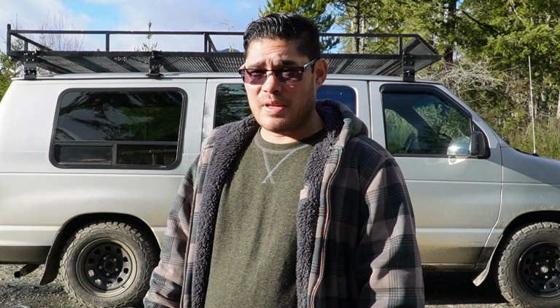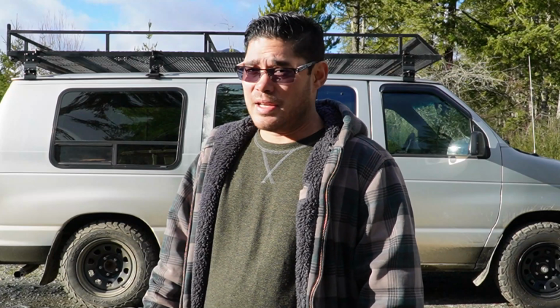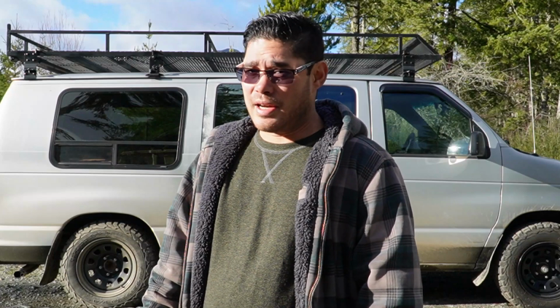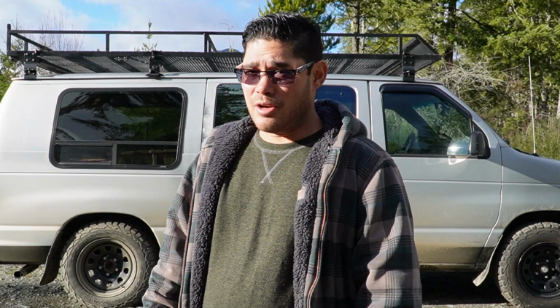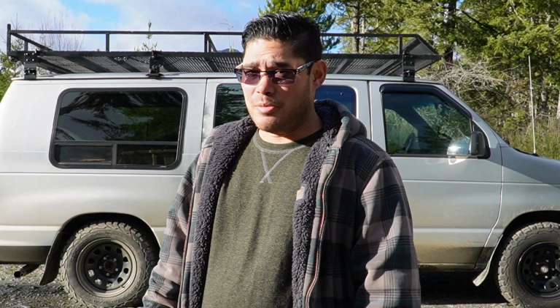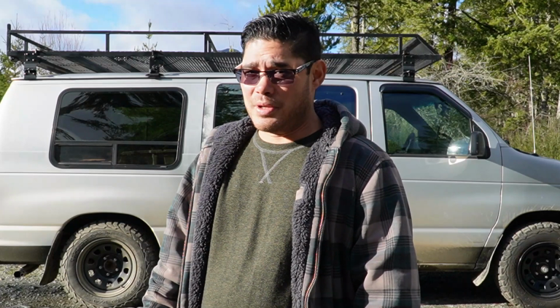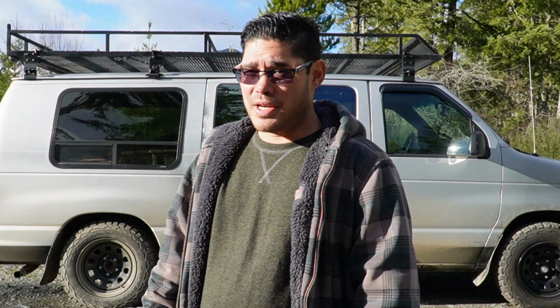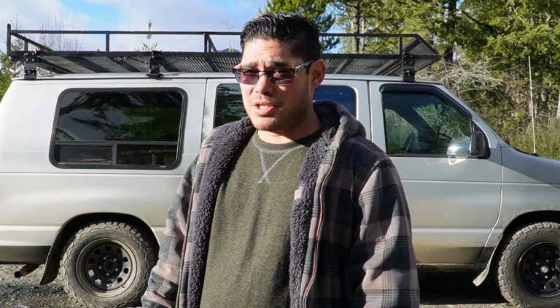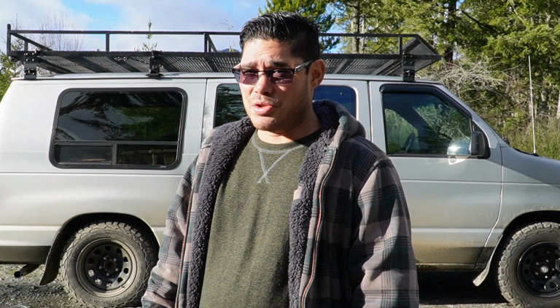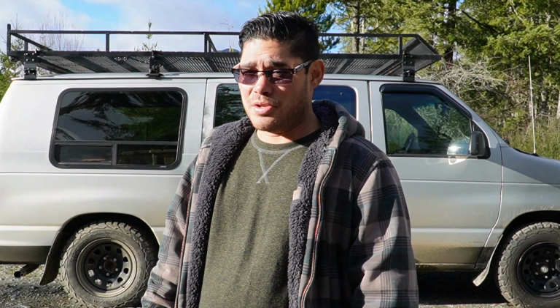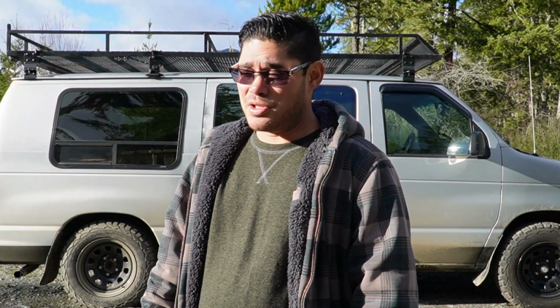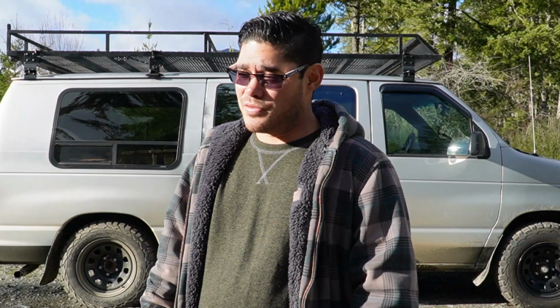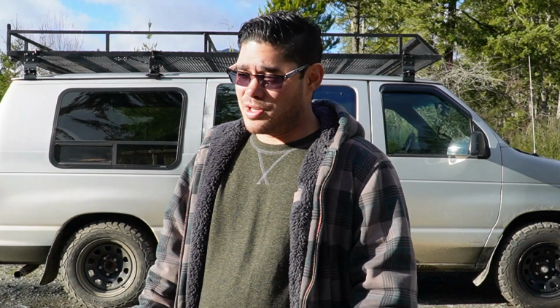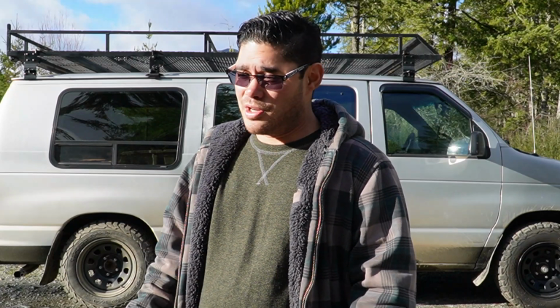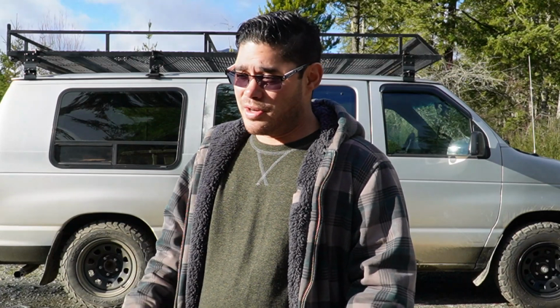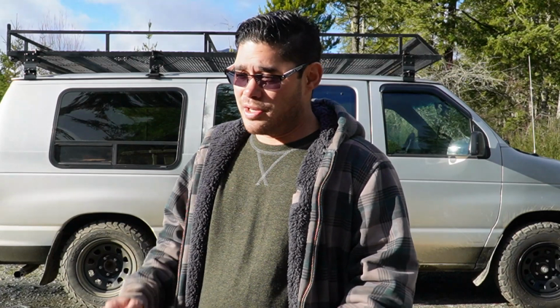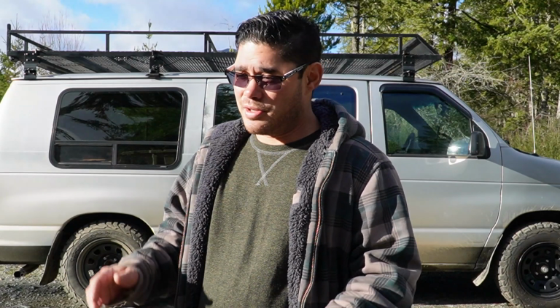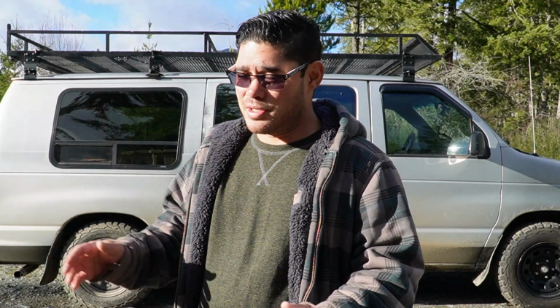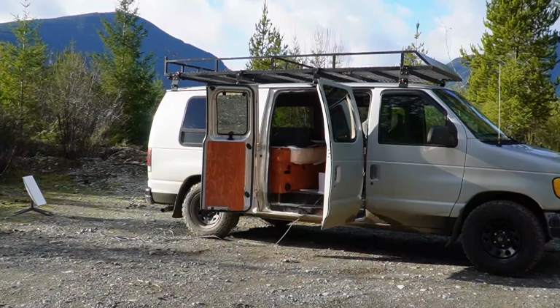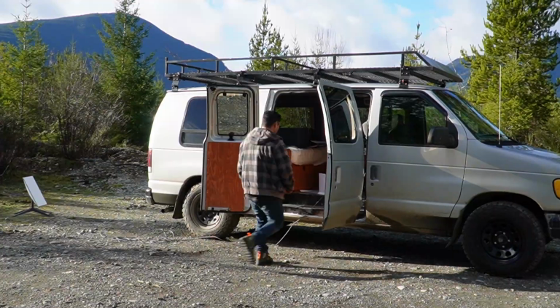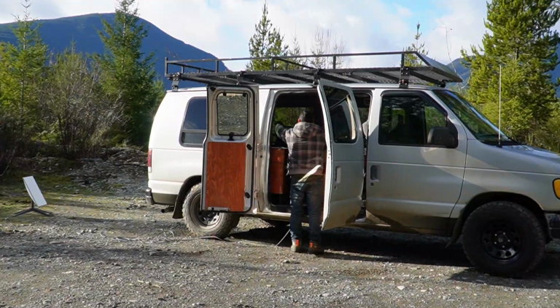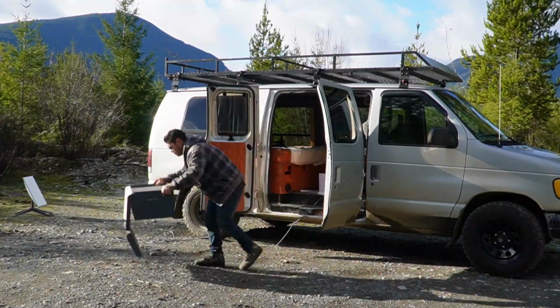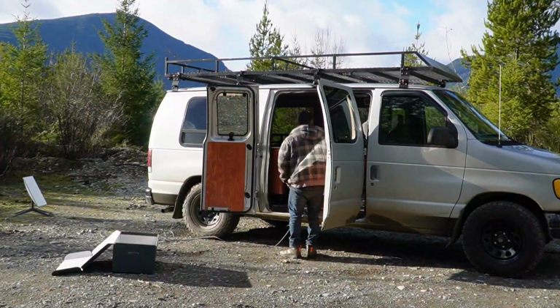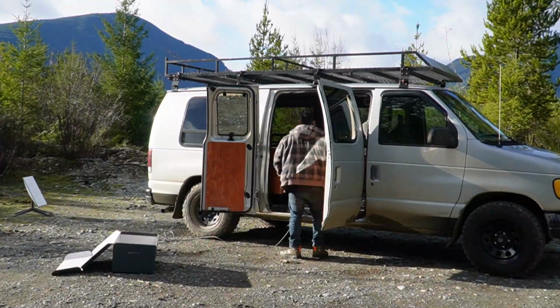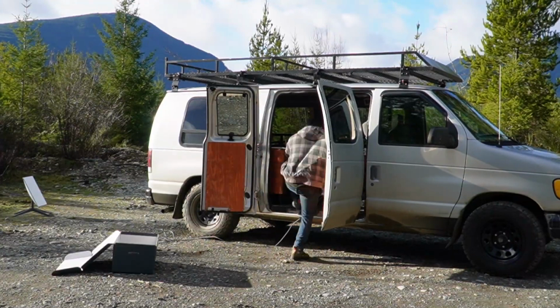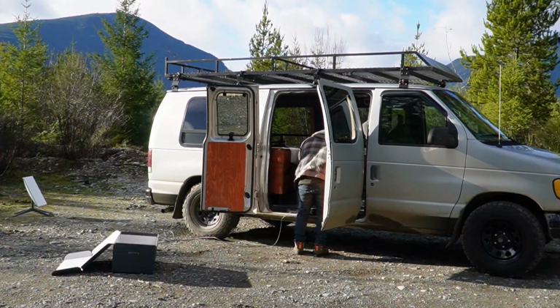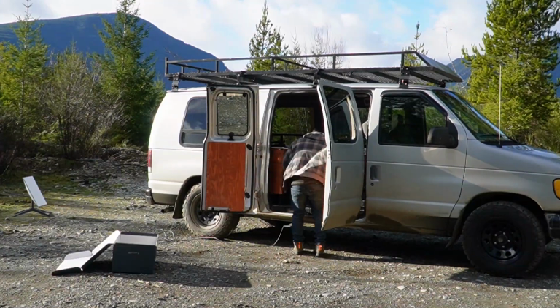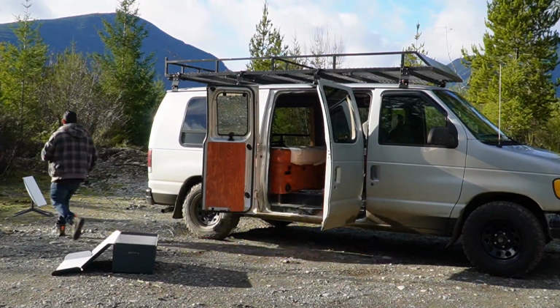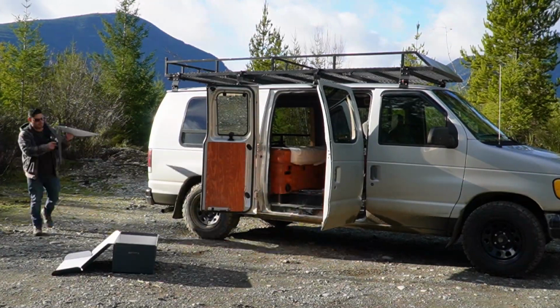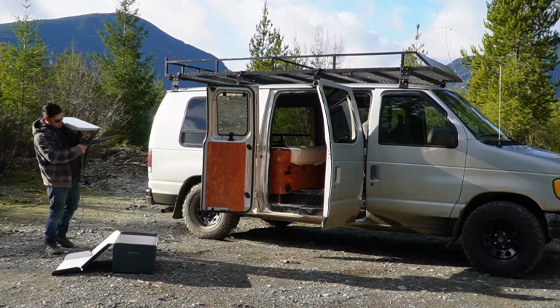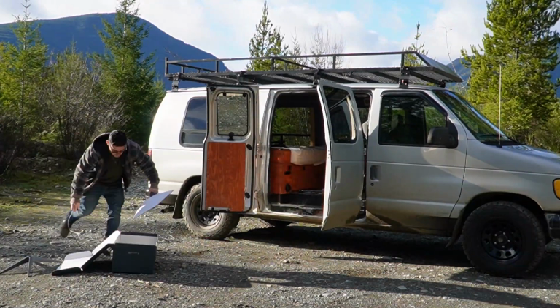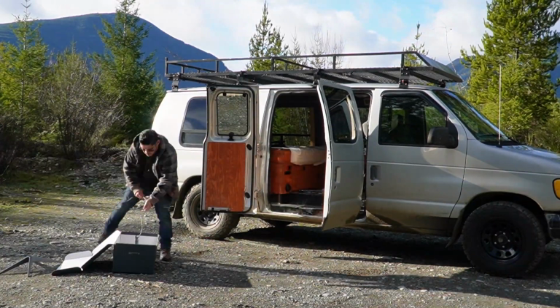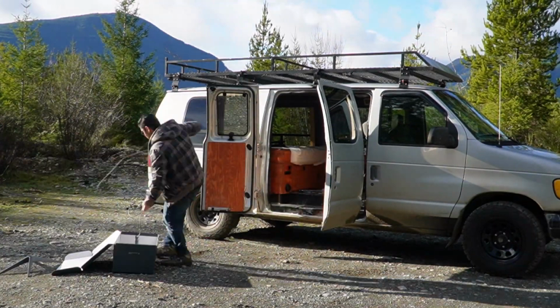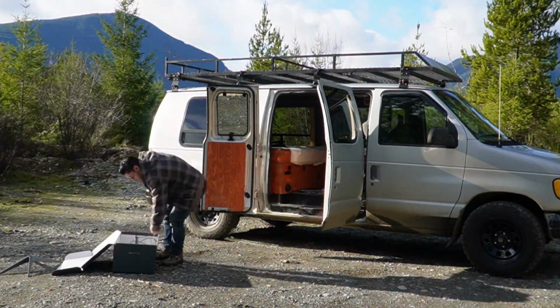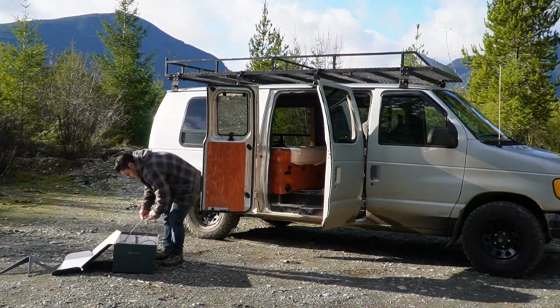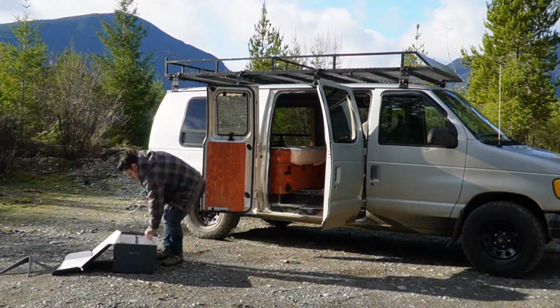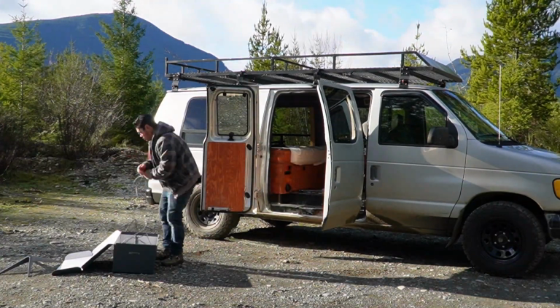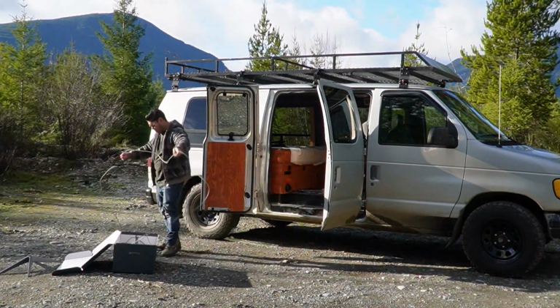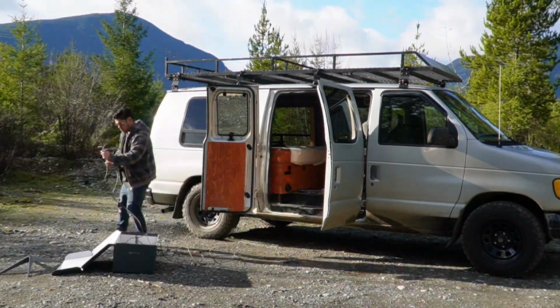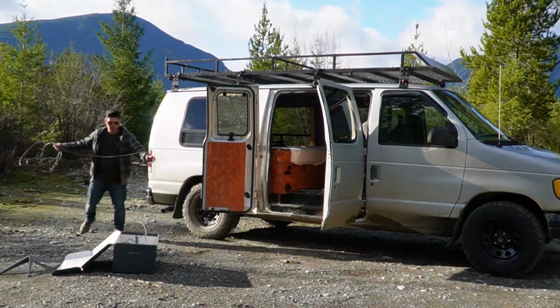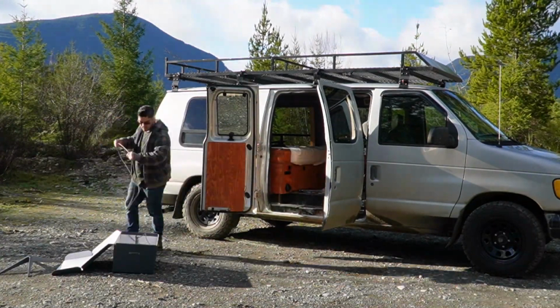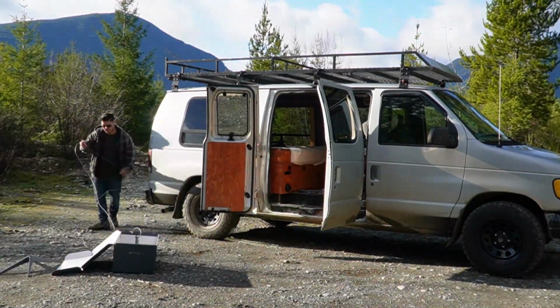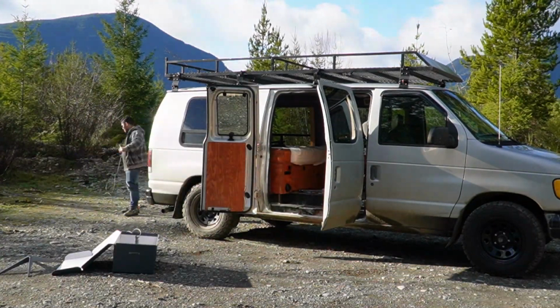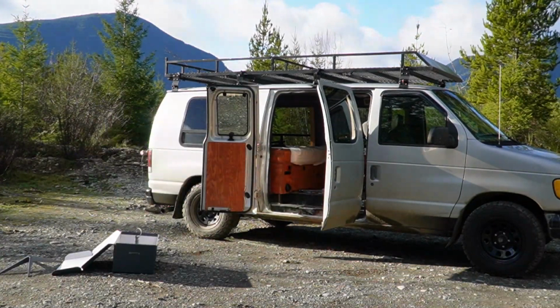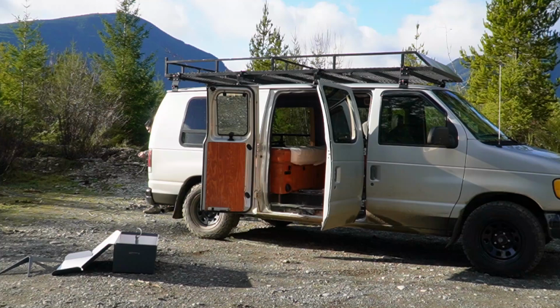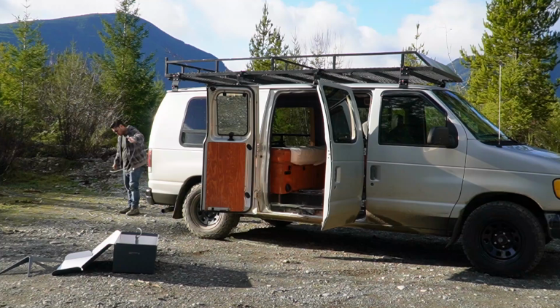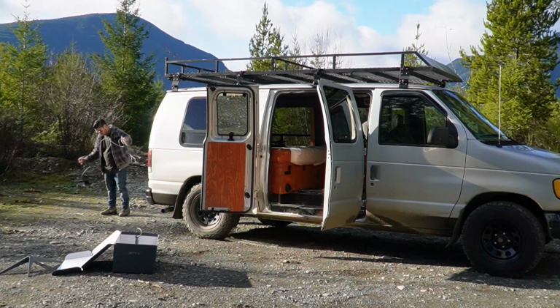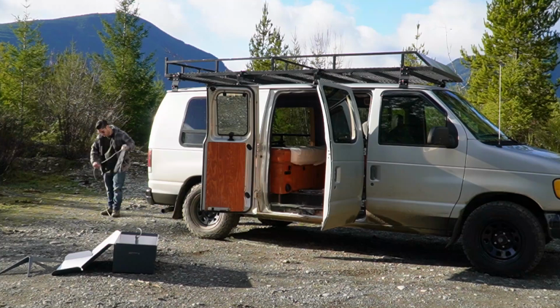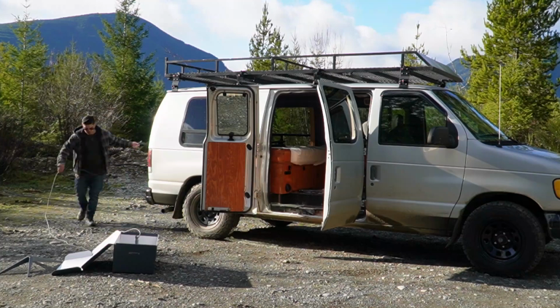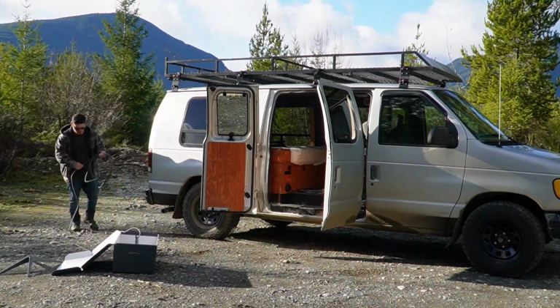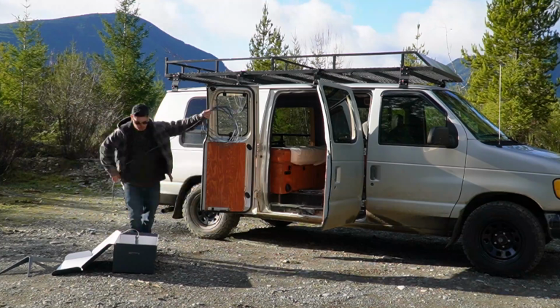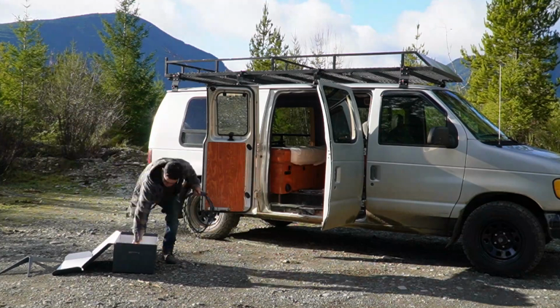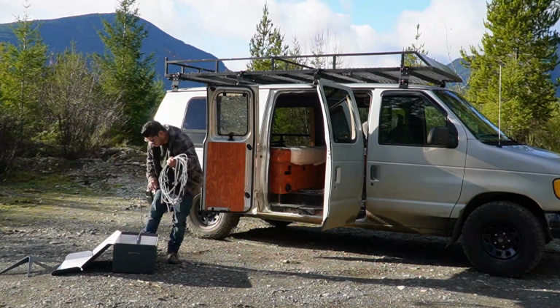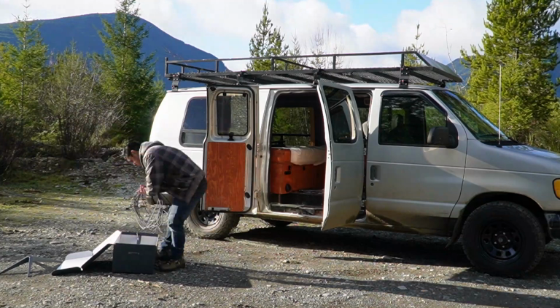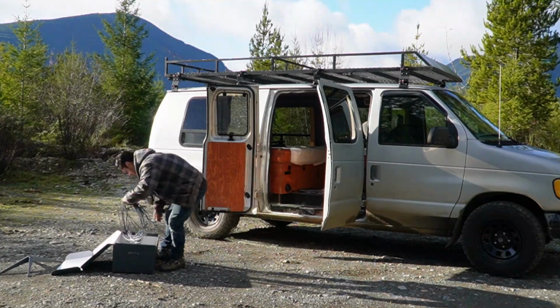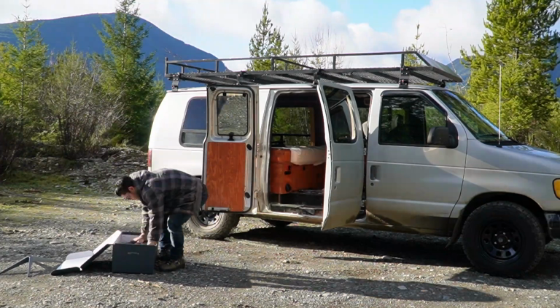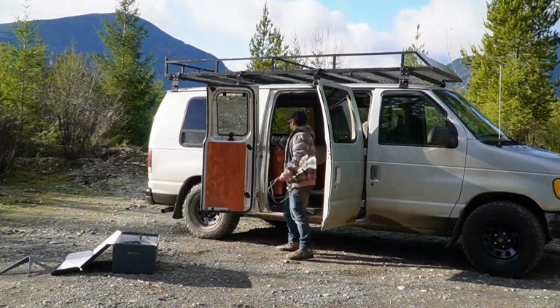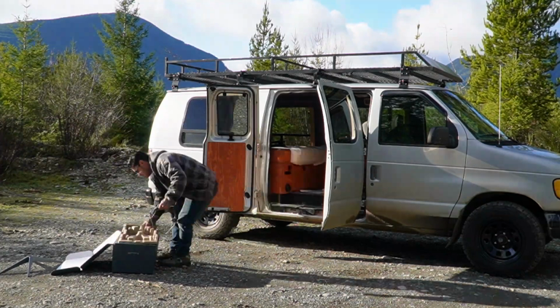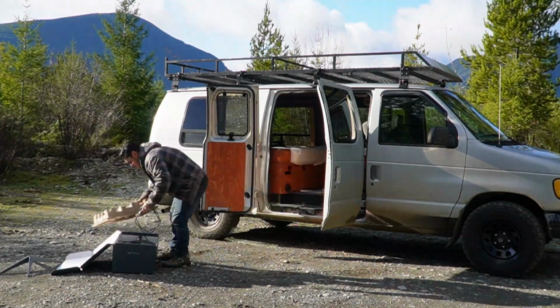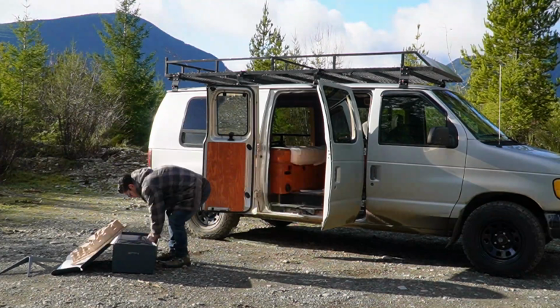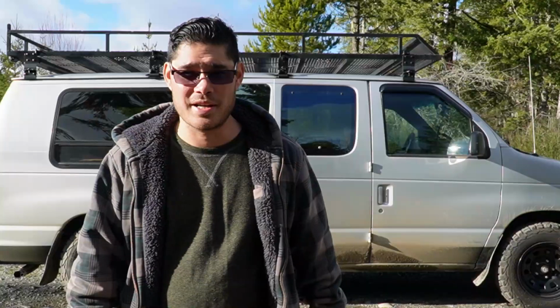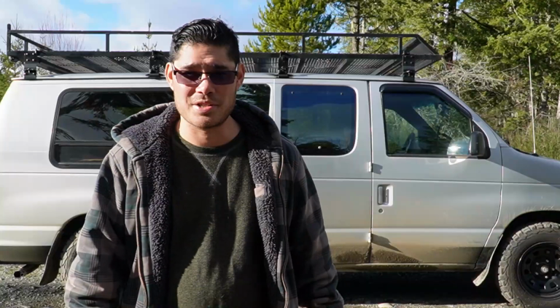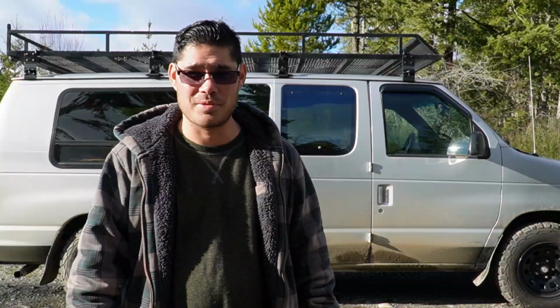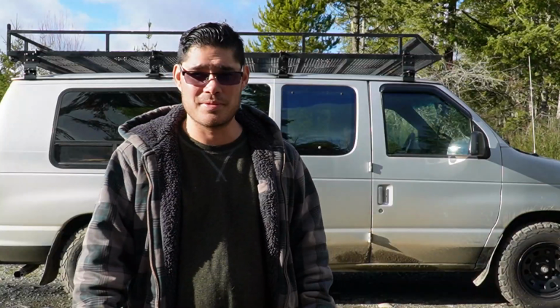I hope you guys enjoyed this tutorial on how to set up and use your Starlink. Hopefully it's changed some of your minds to get one — or maybe confirmed you don't need it, because it isn't for everybody. Thanks again for watching and I'll see you on the next one.